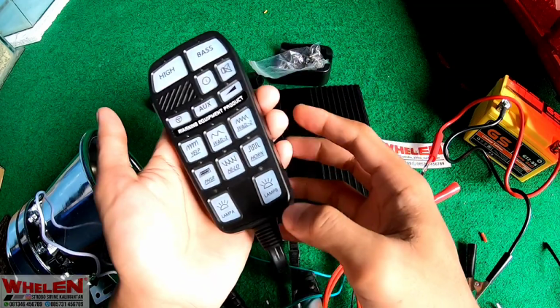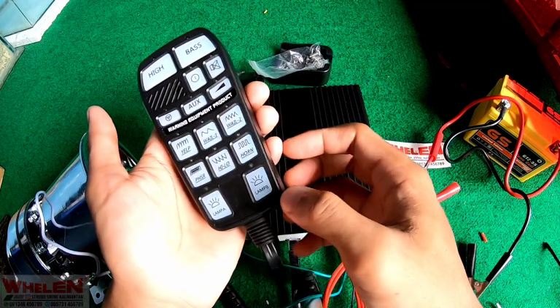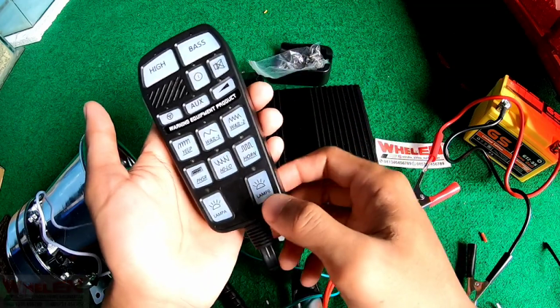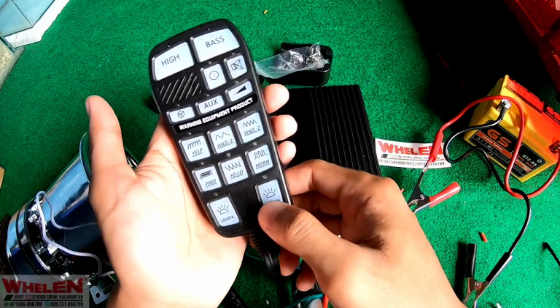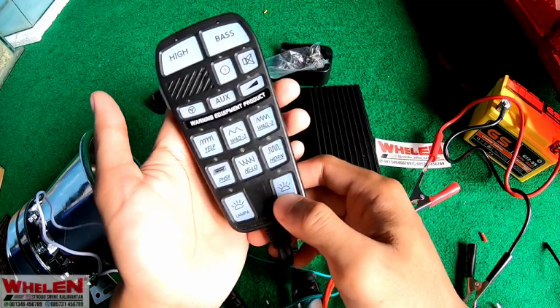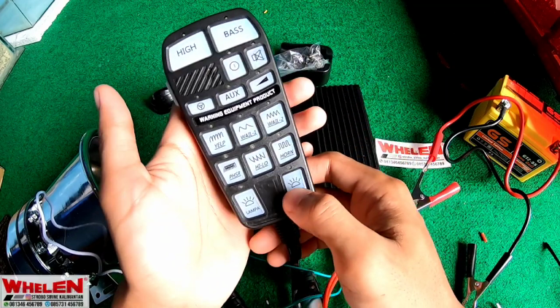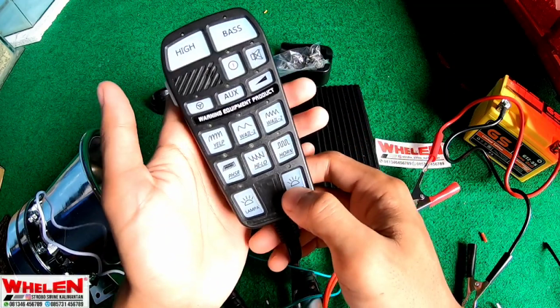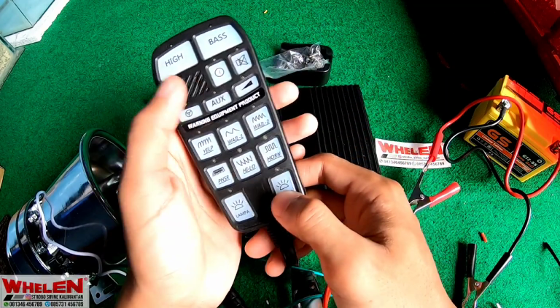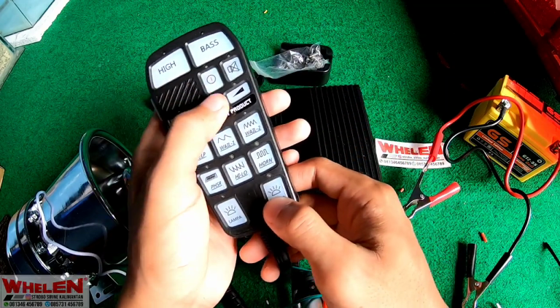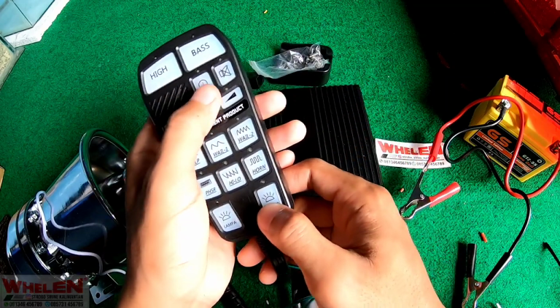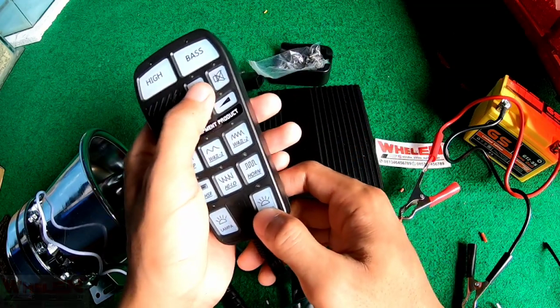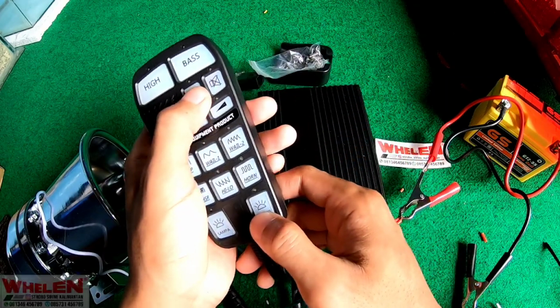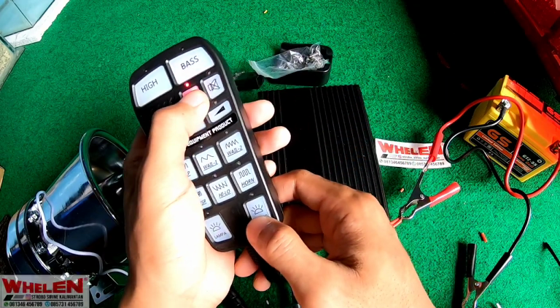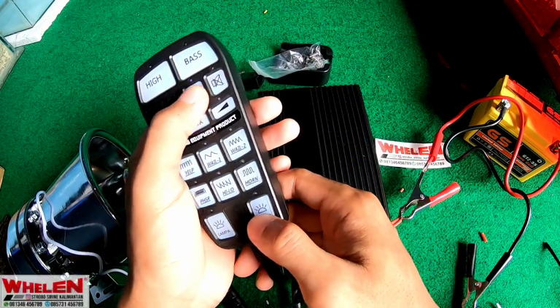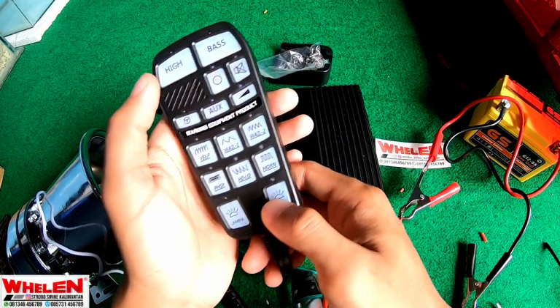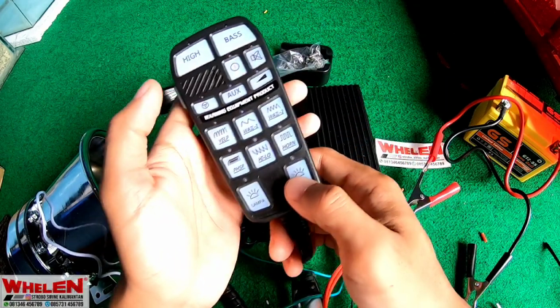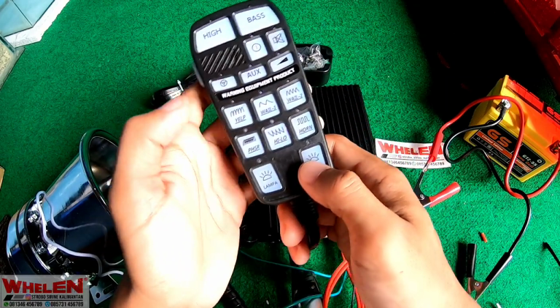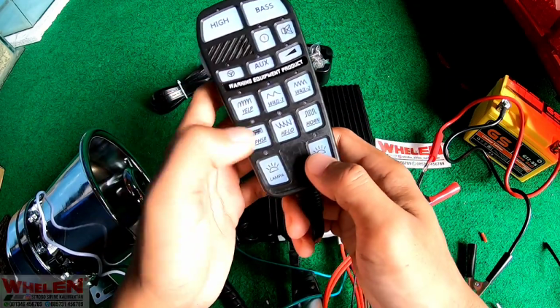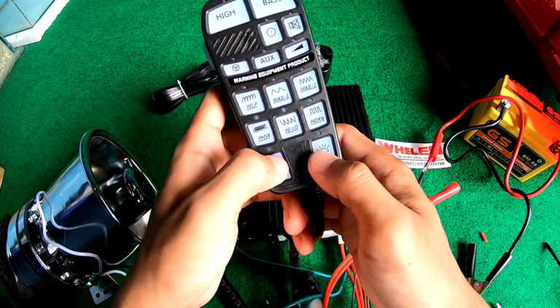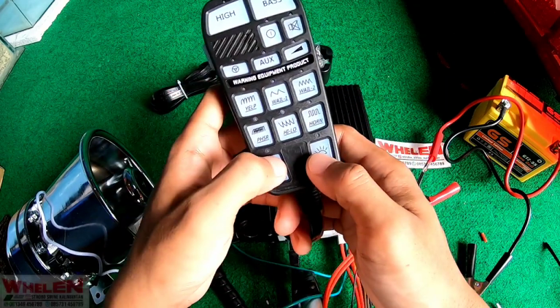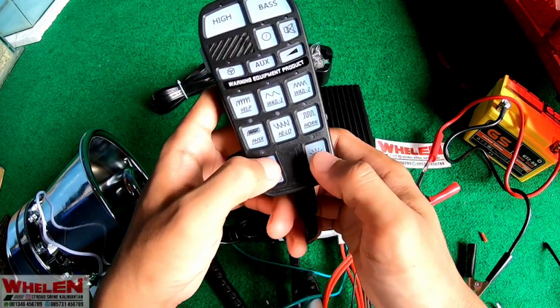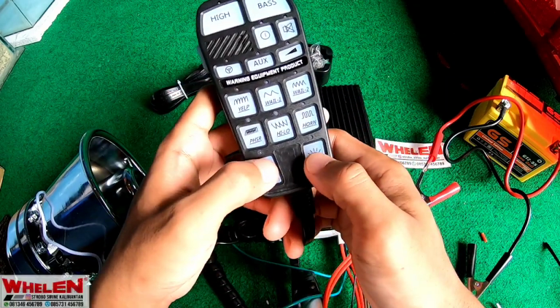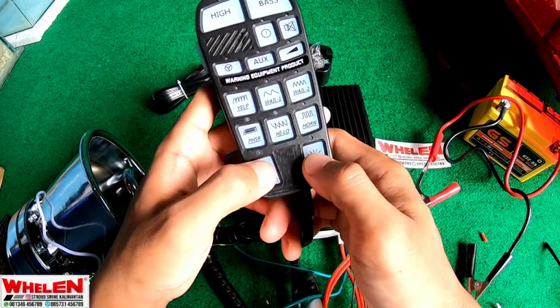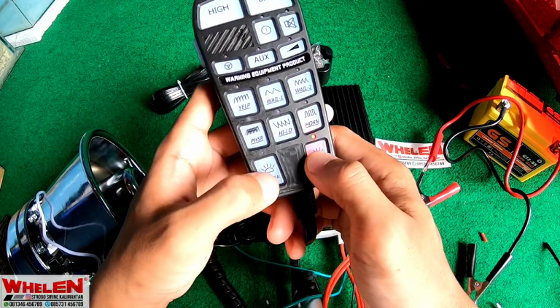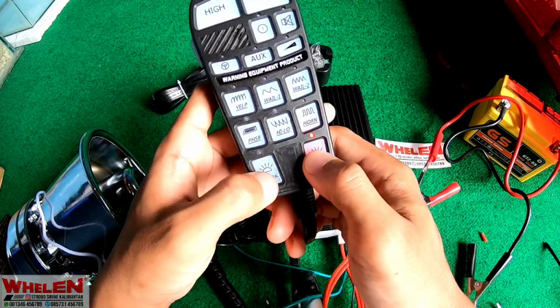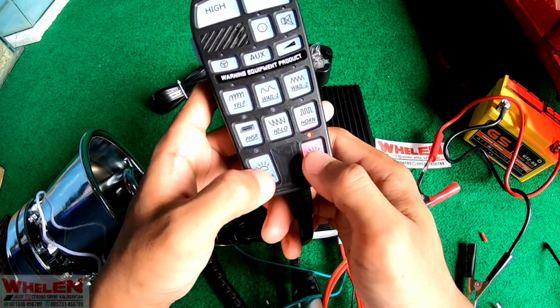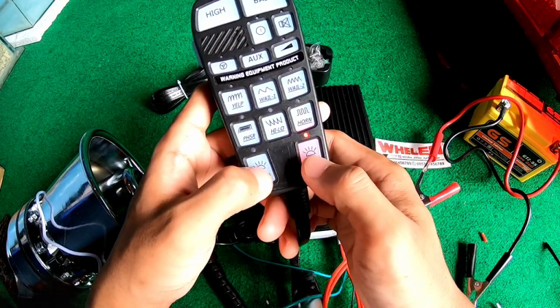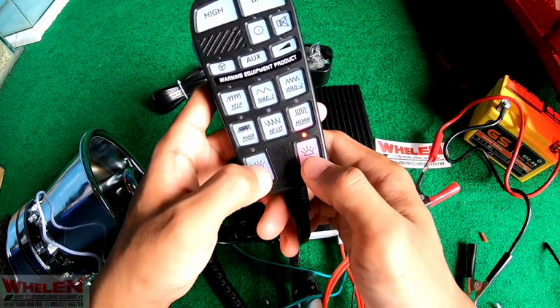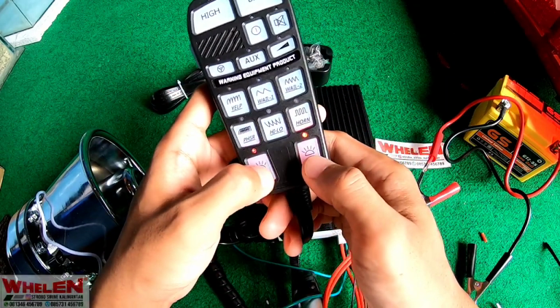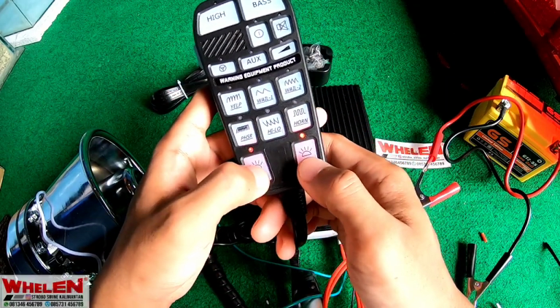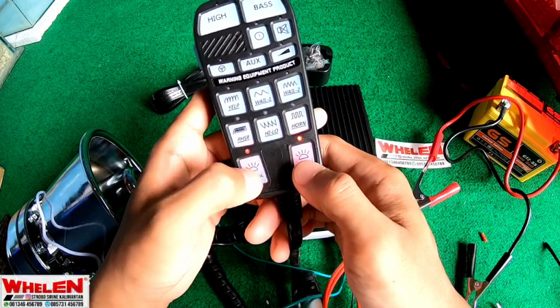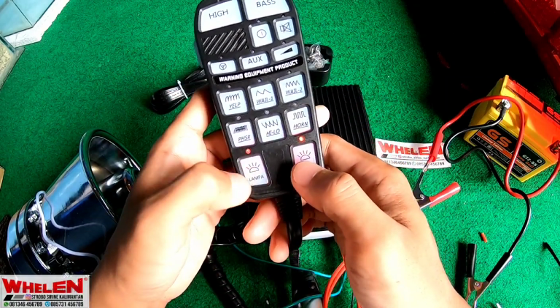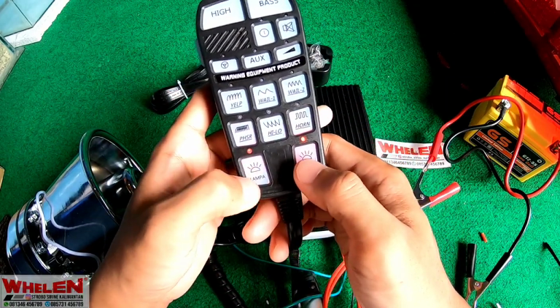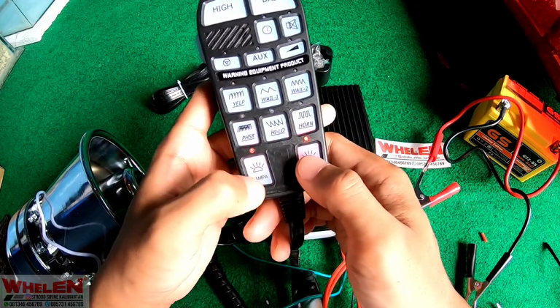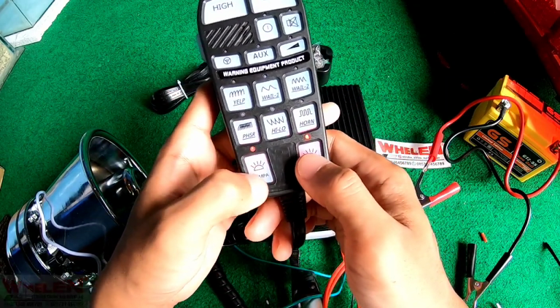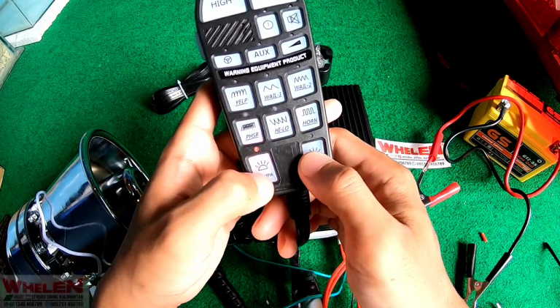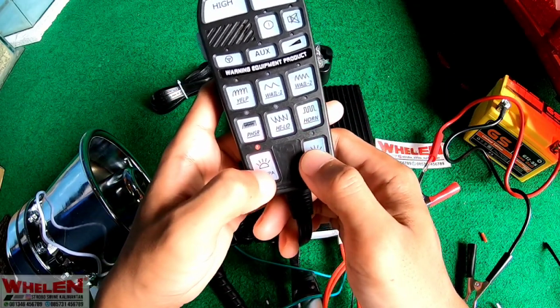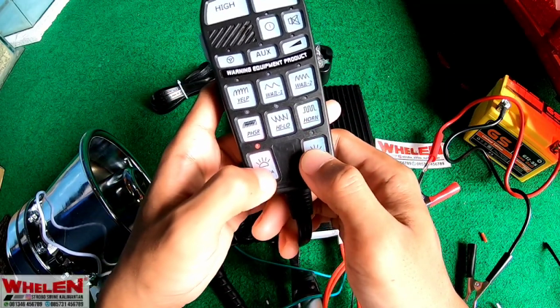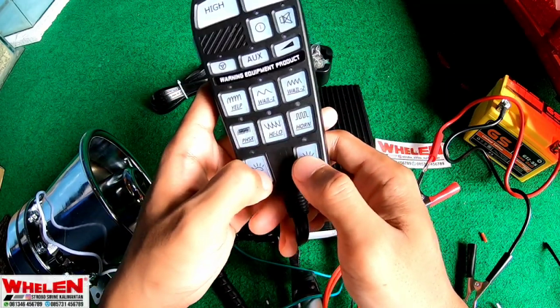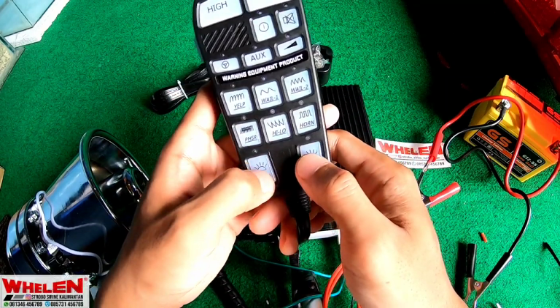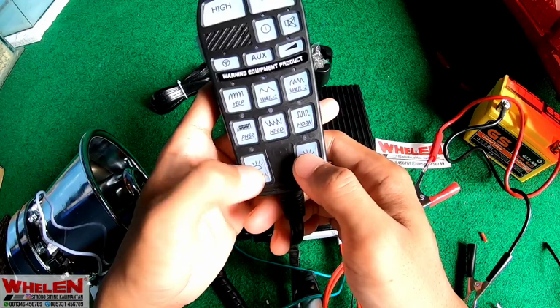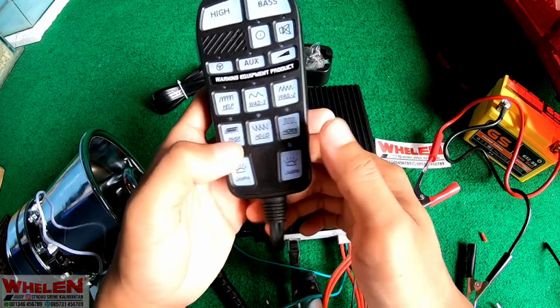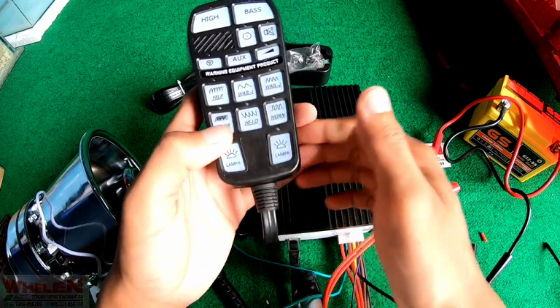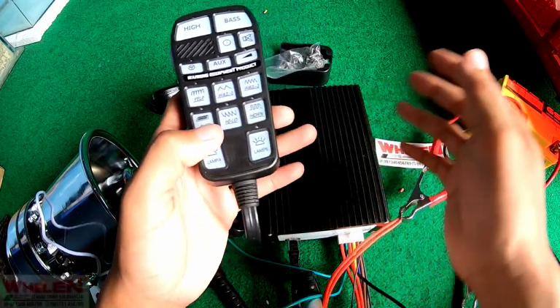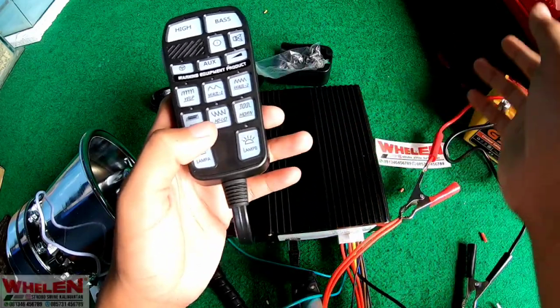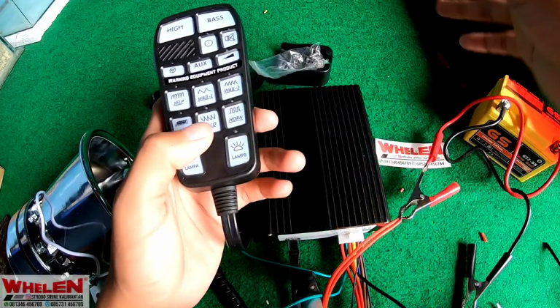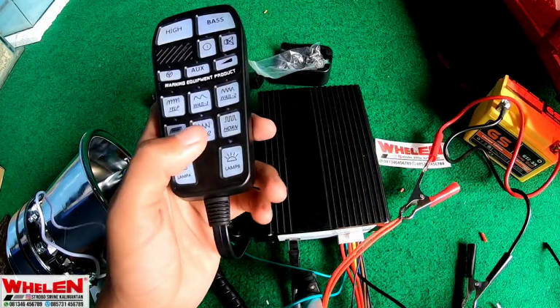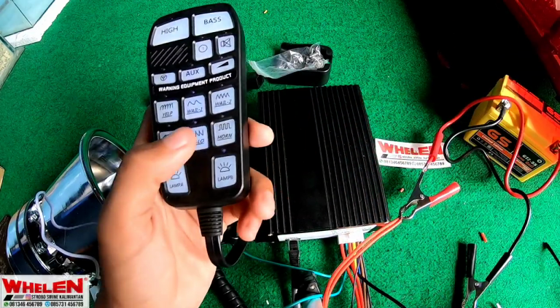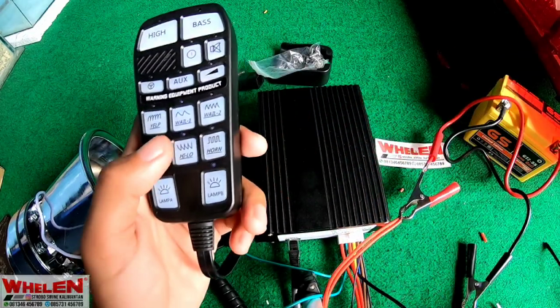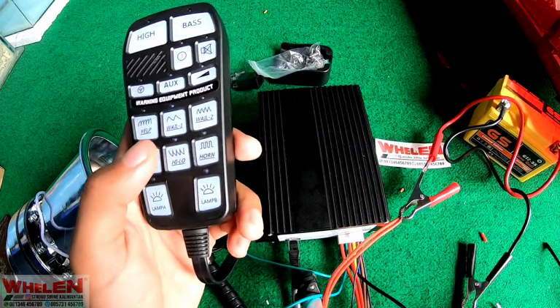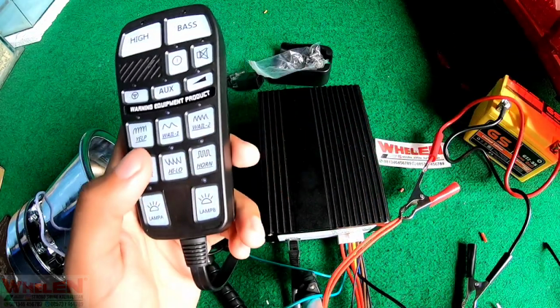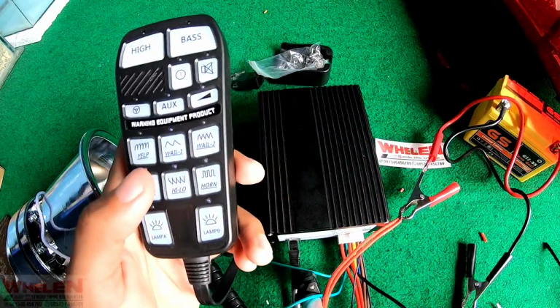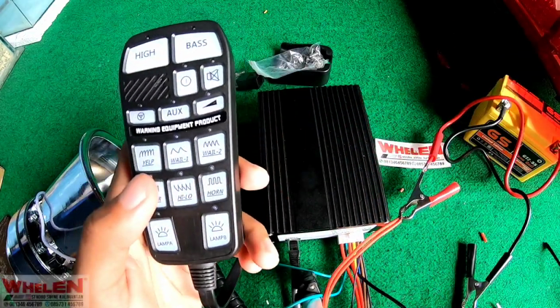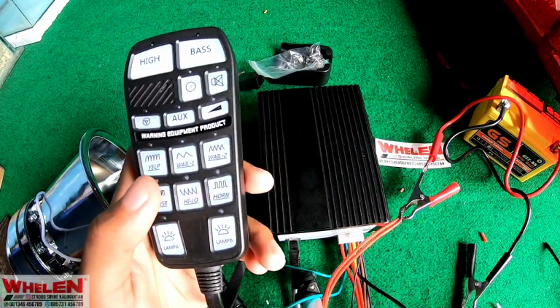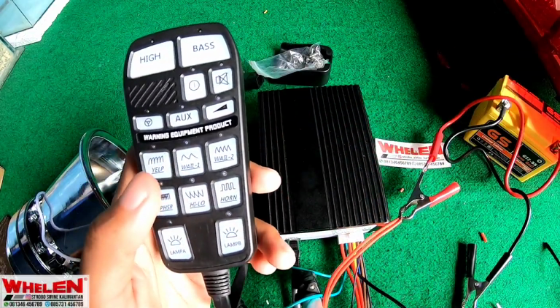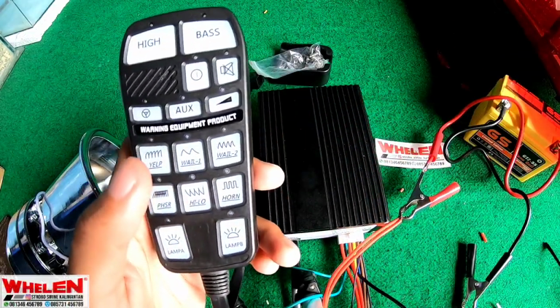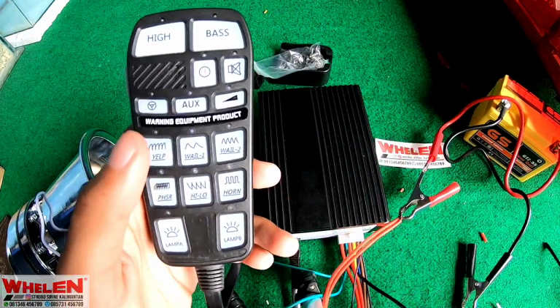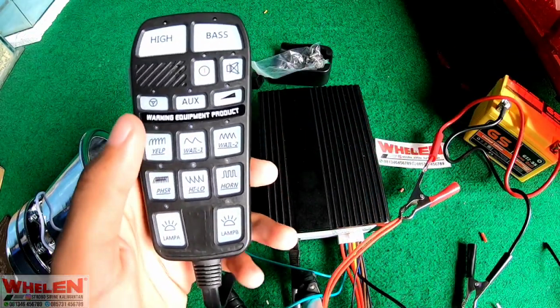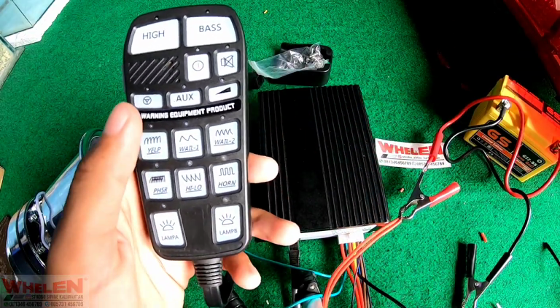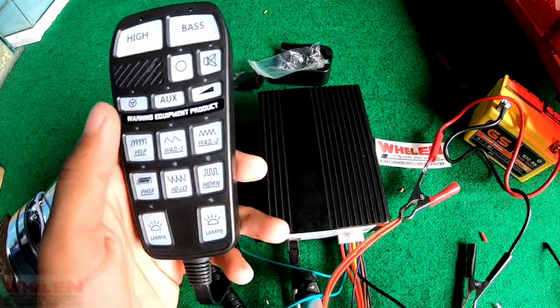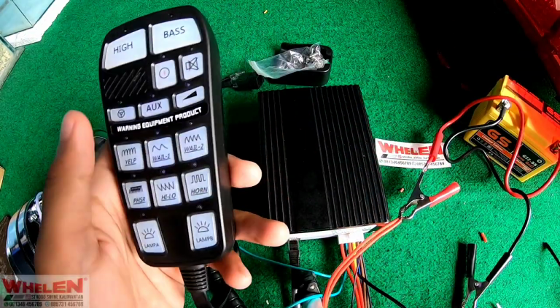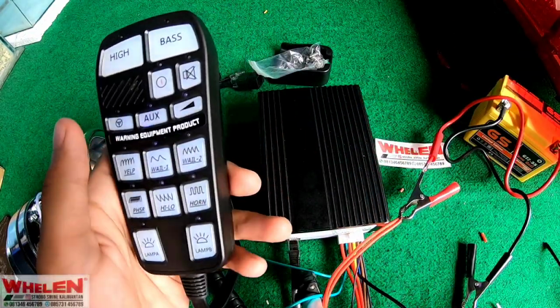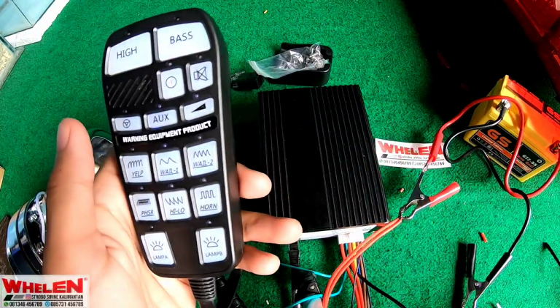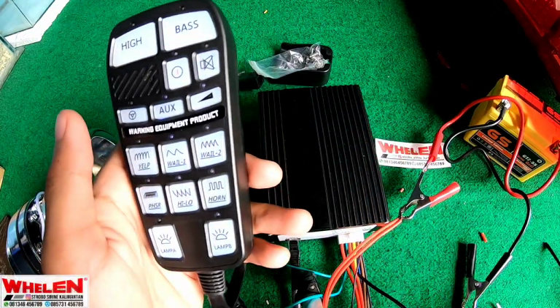Disini juga ada tombol lampu, tapi kita tidak menggunakan lampu, jadi tidak bisa digunakan.